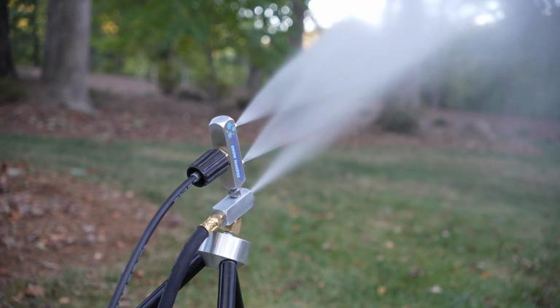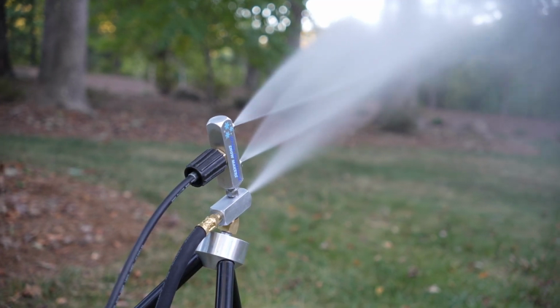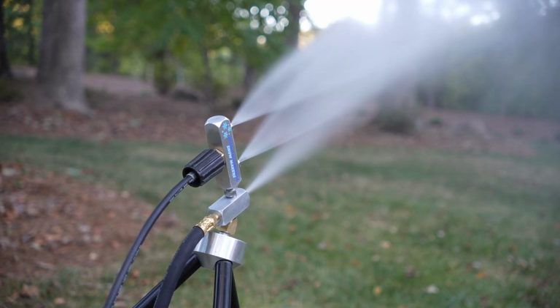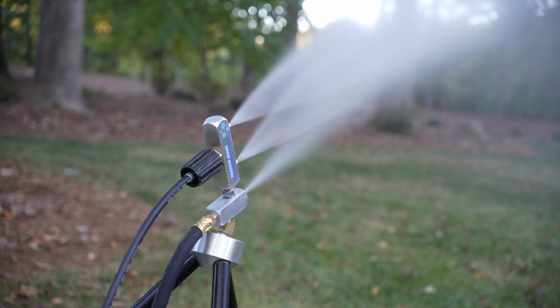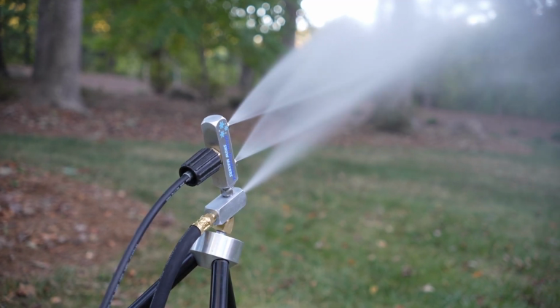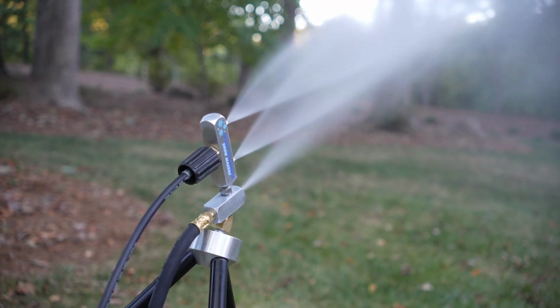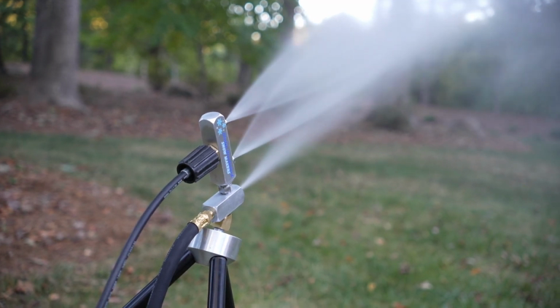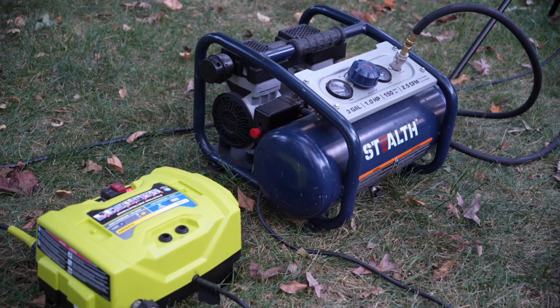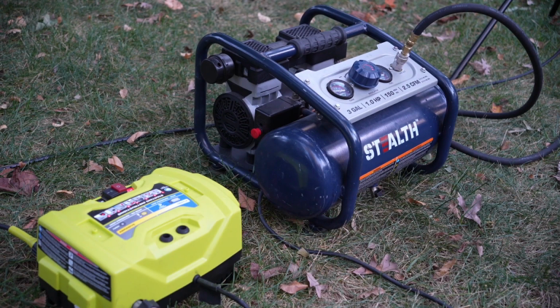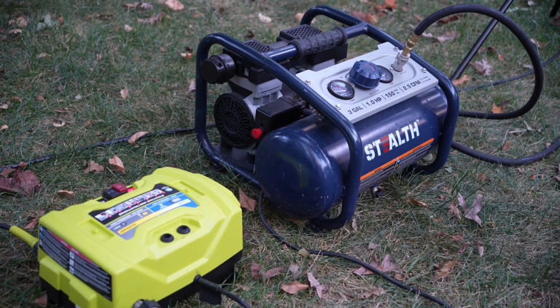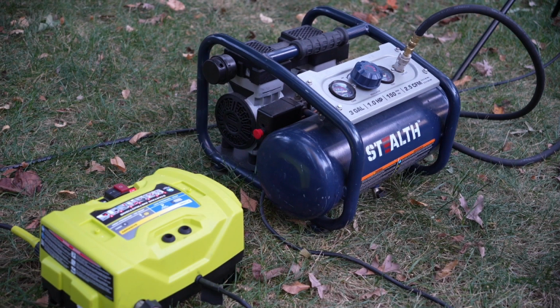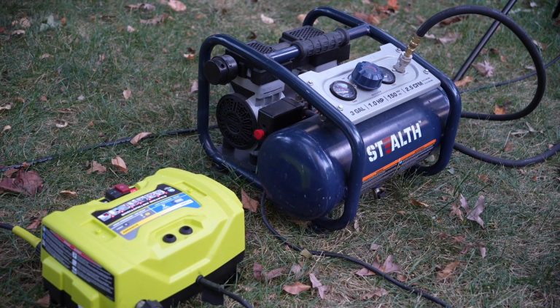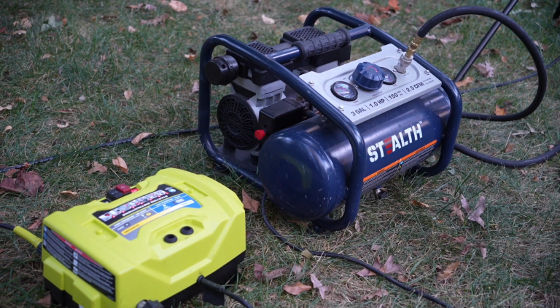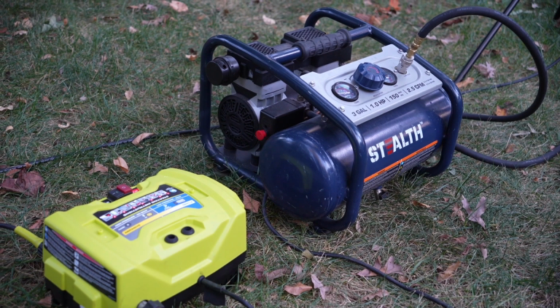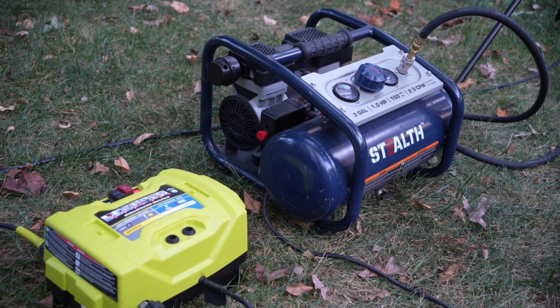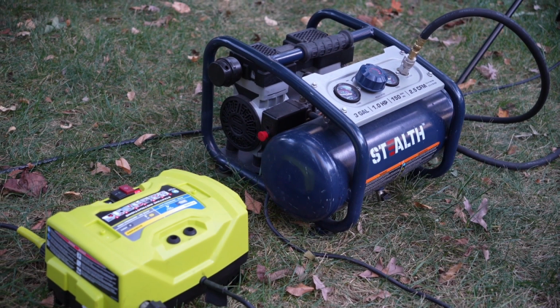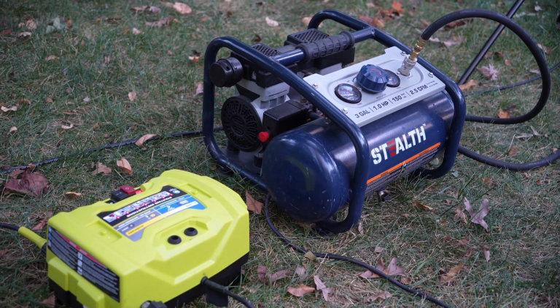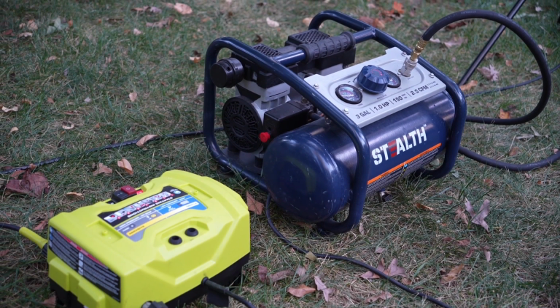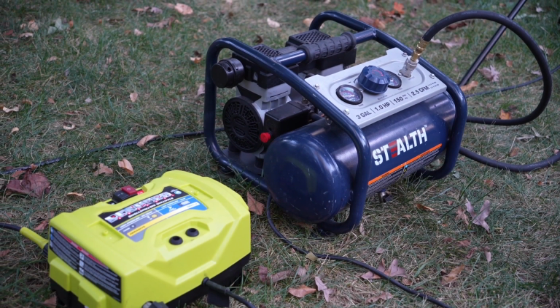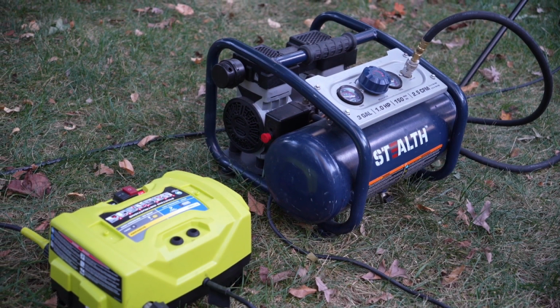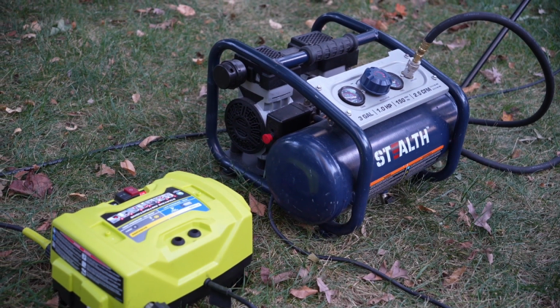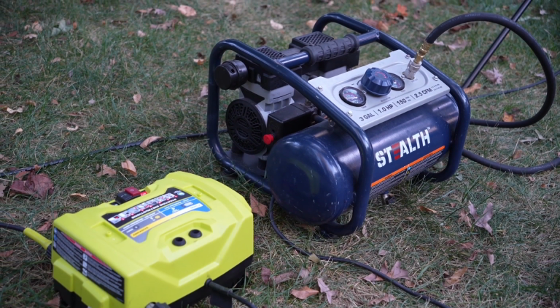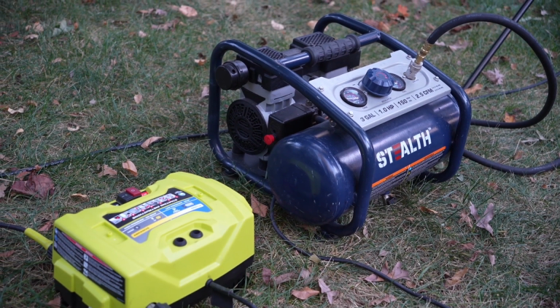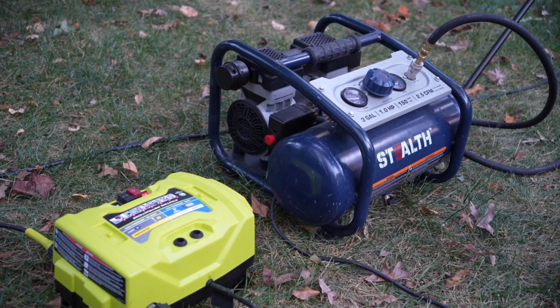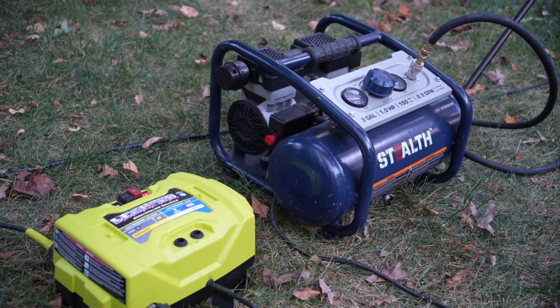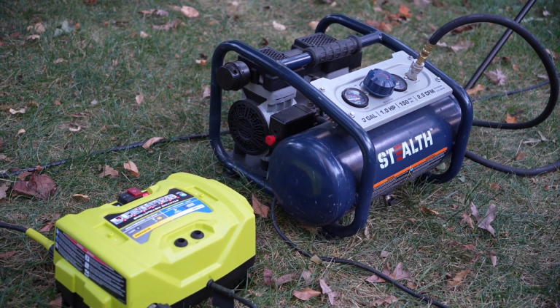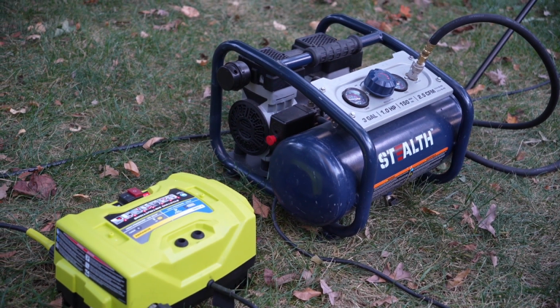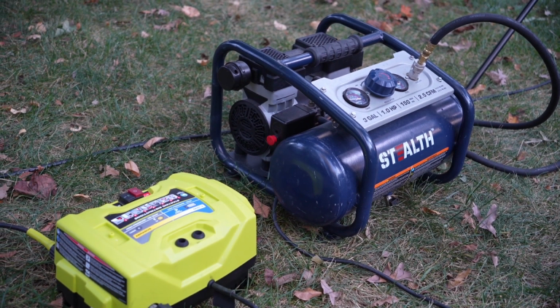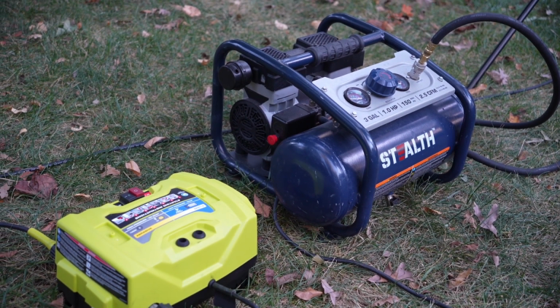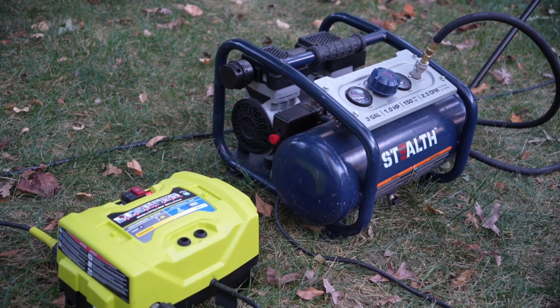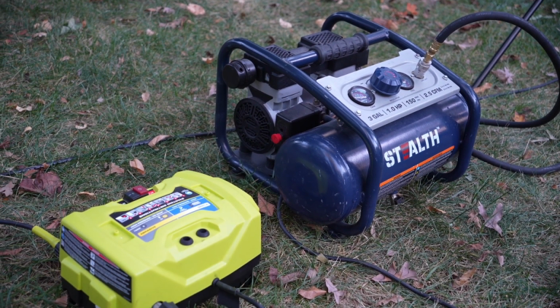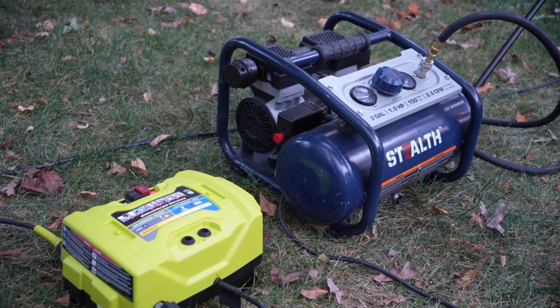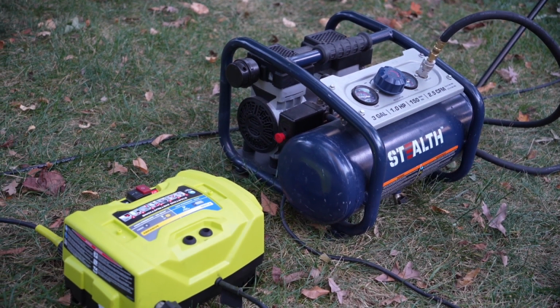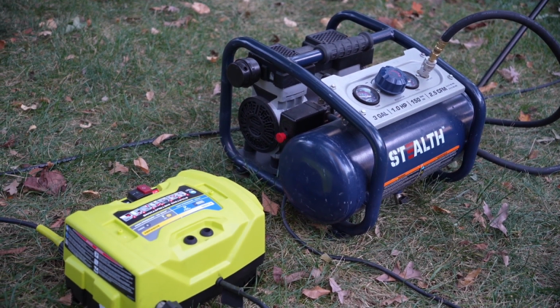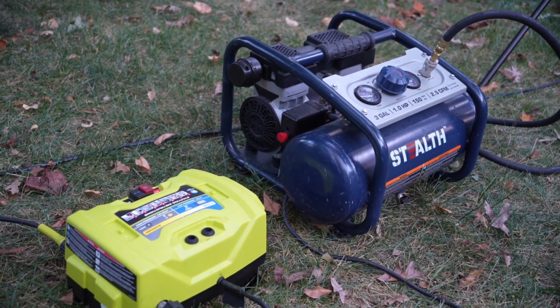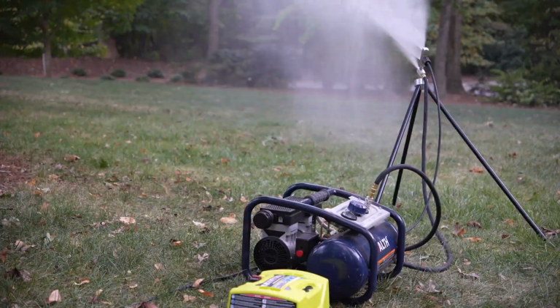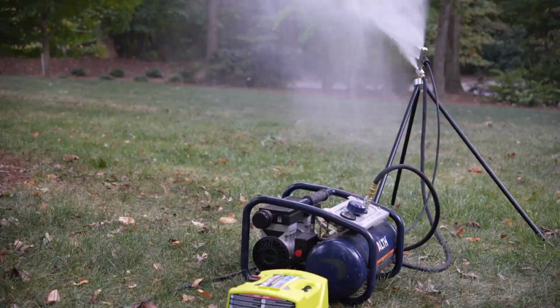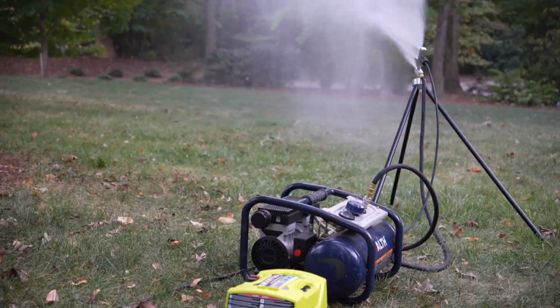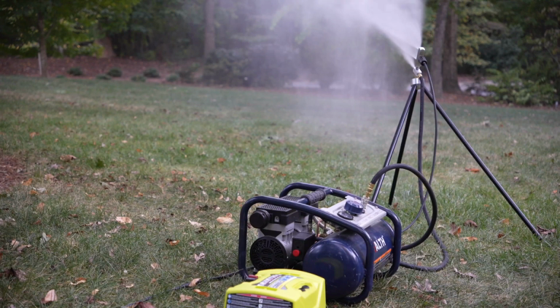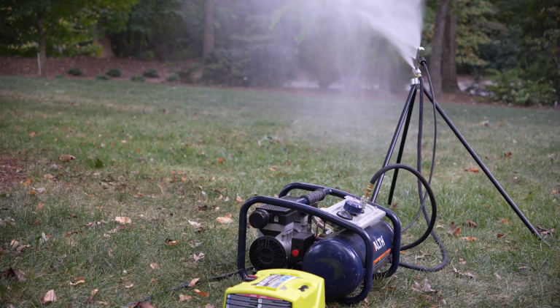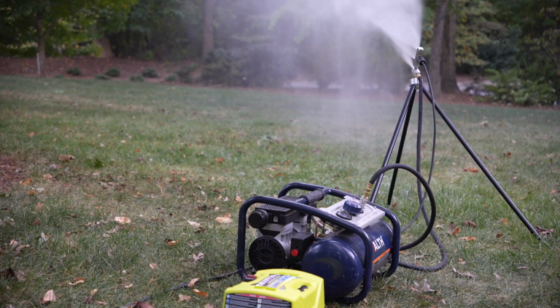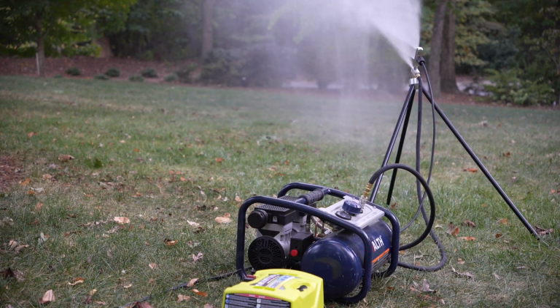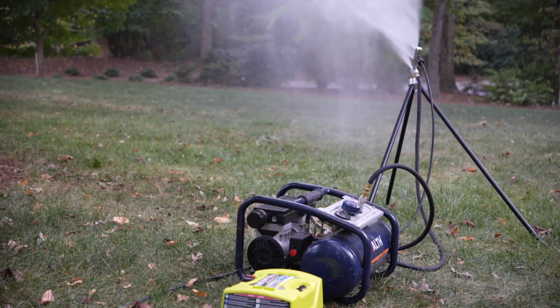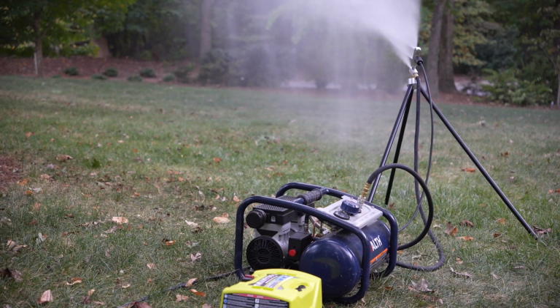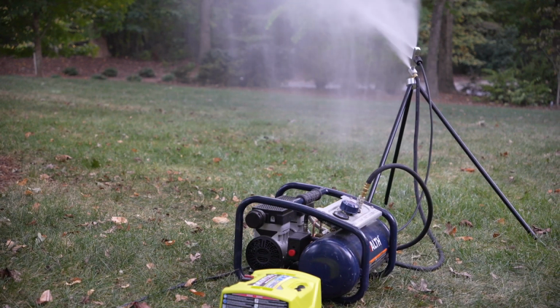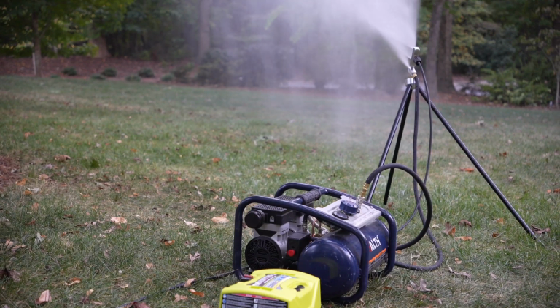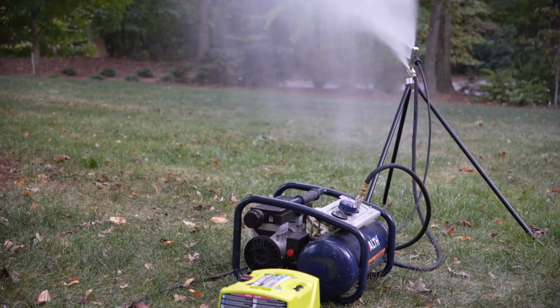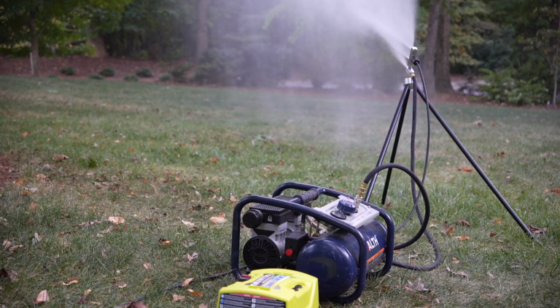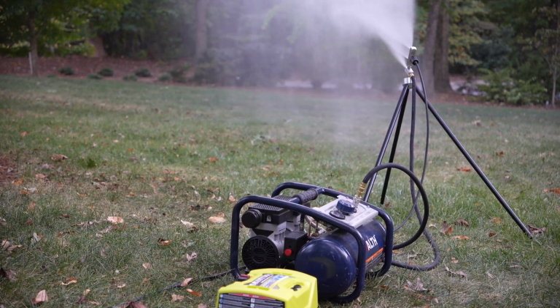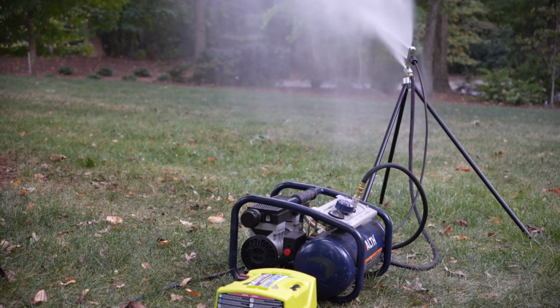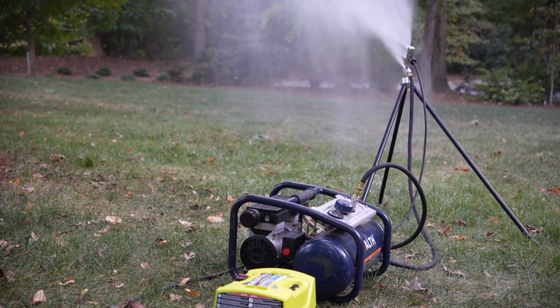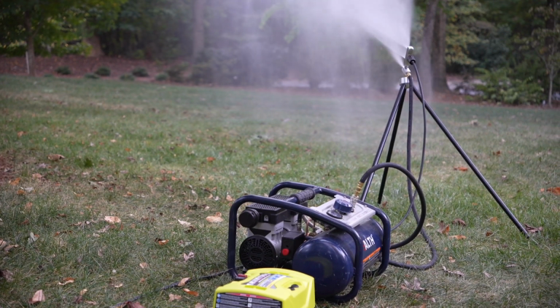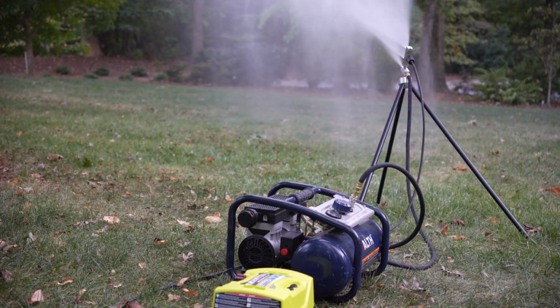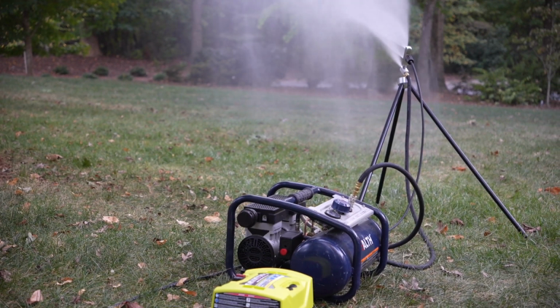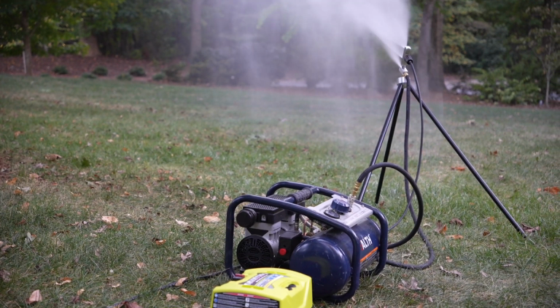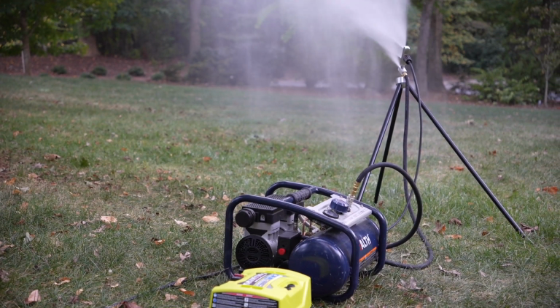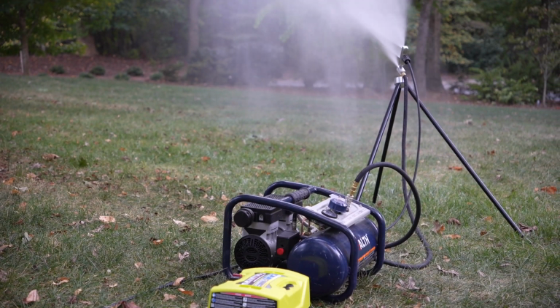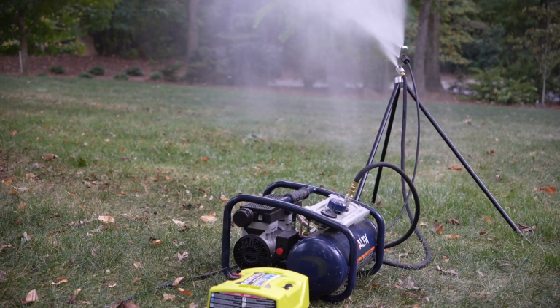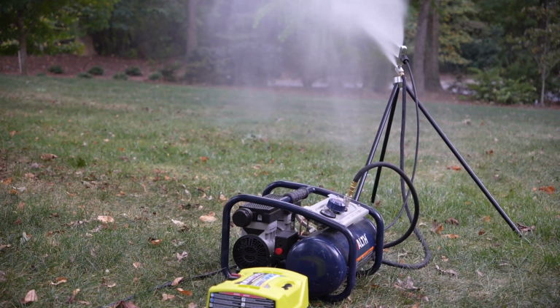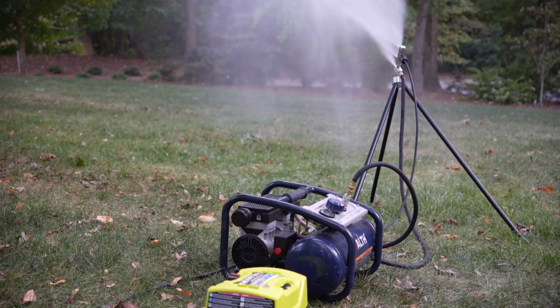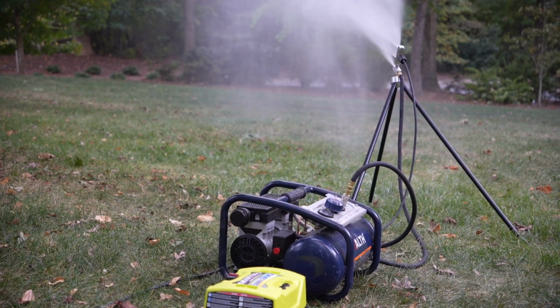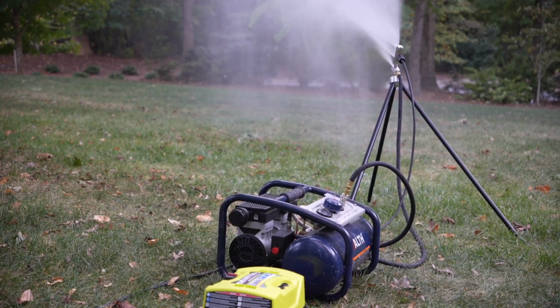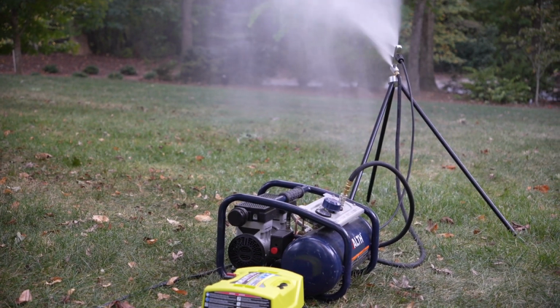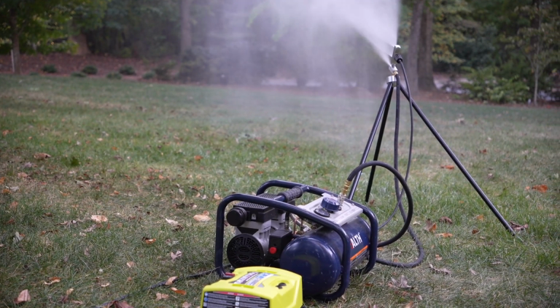Just take a small air compressor, pressure washer, and temperatures of 28 degrees Fahrenheit or colder, and you can make snow in your own backyard.